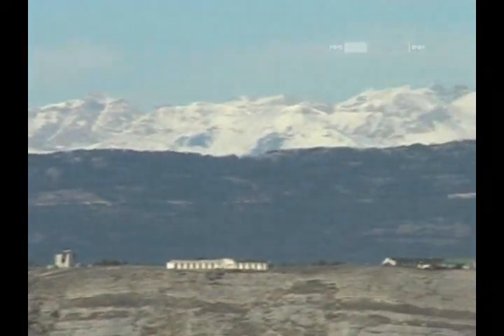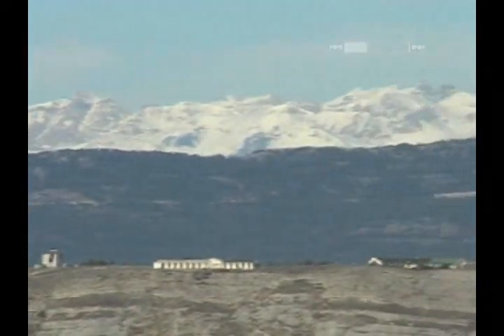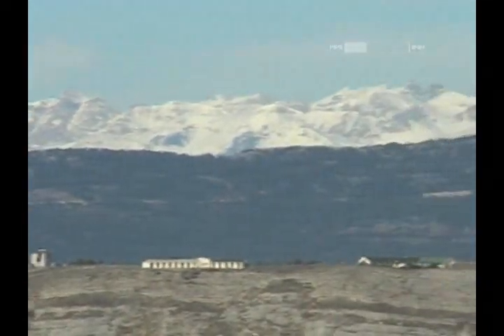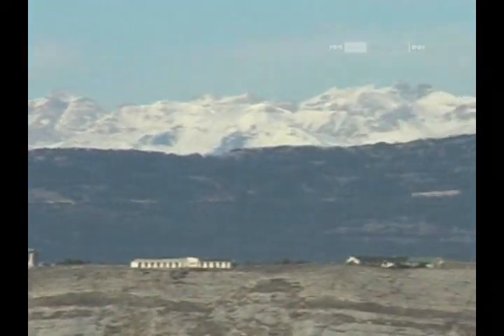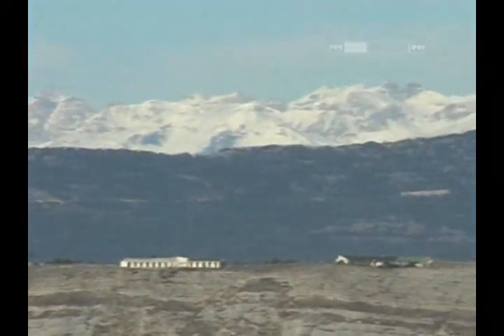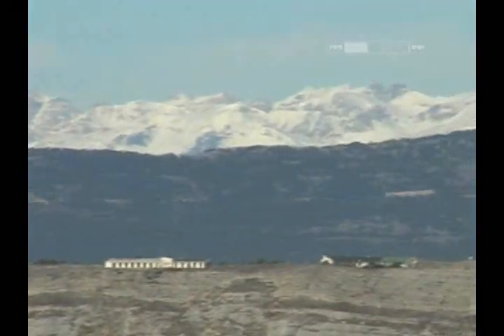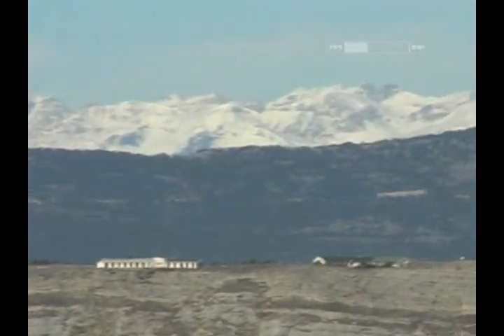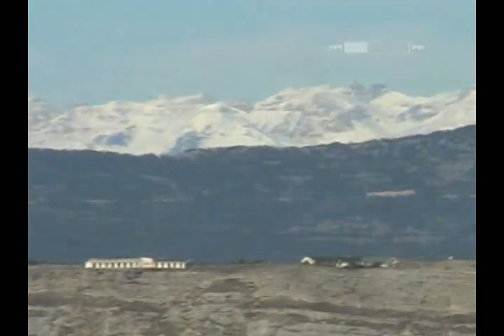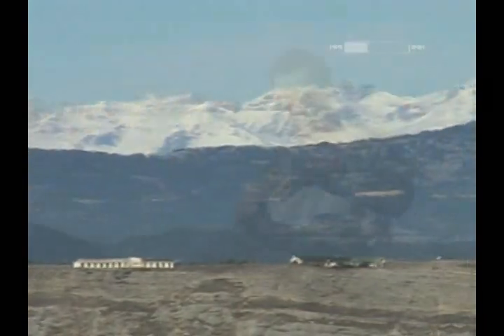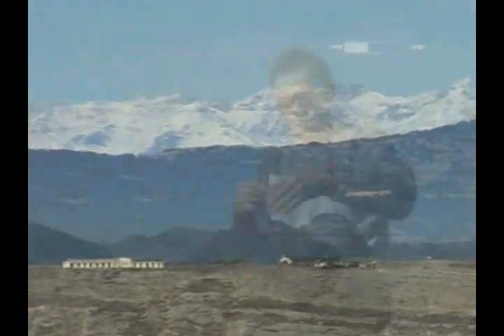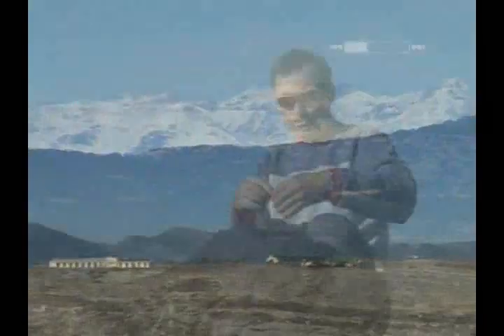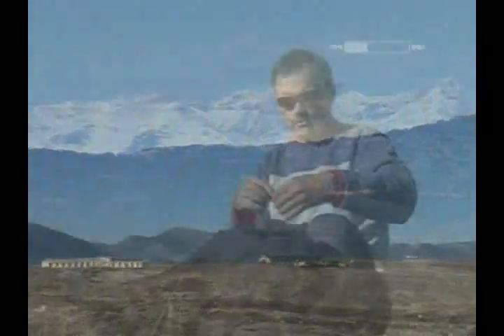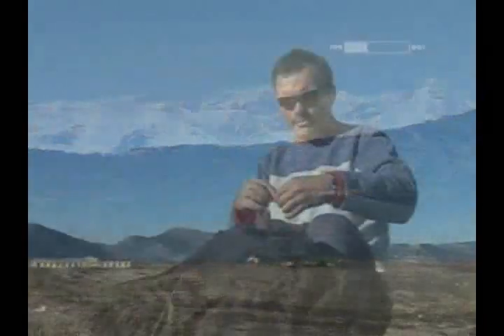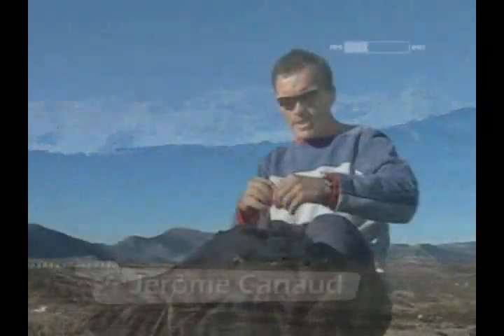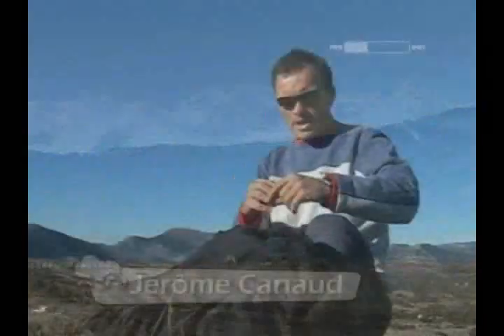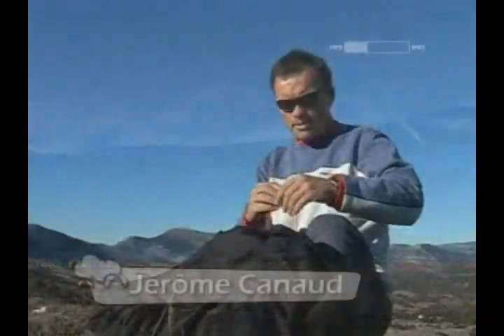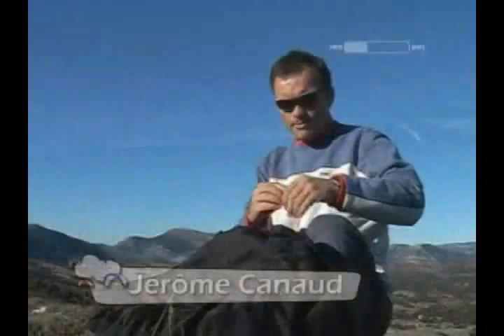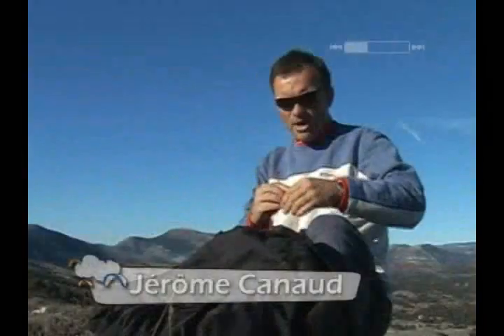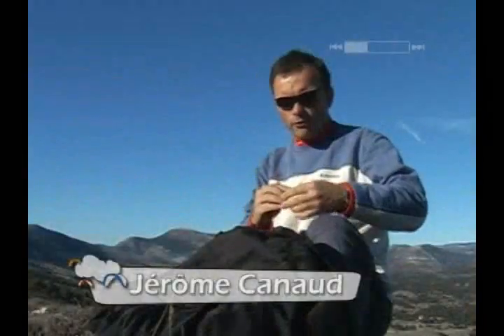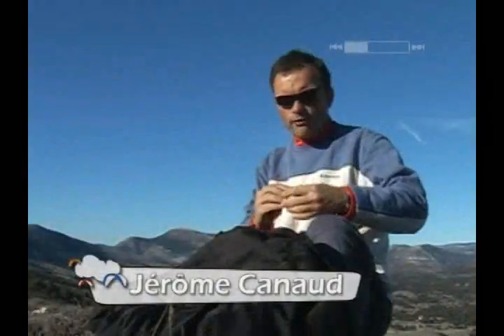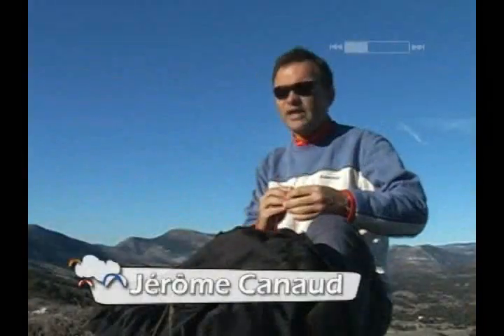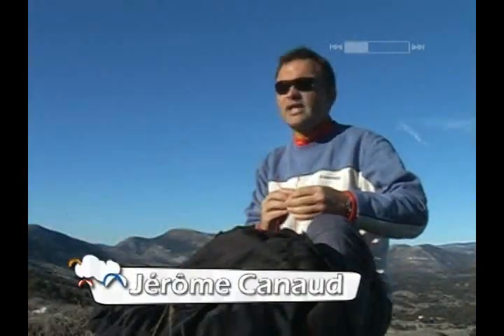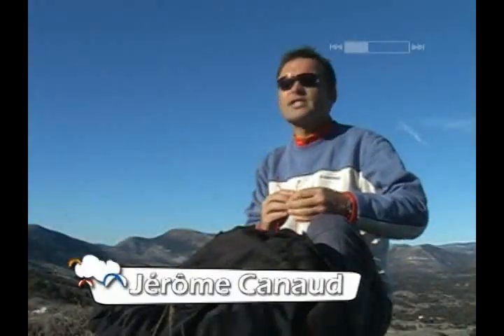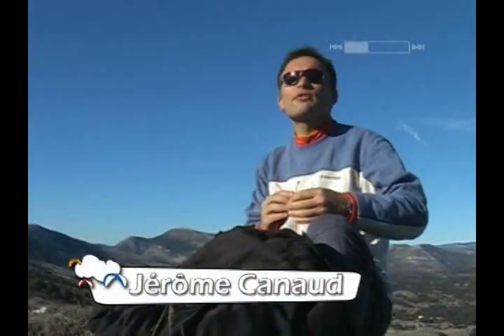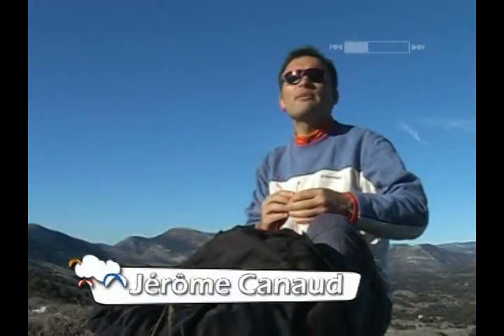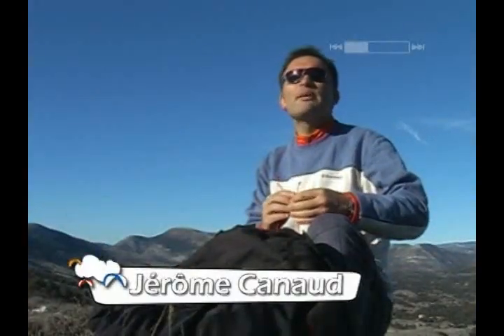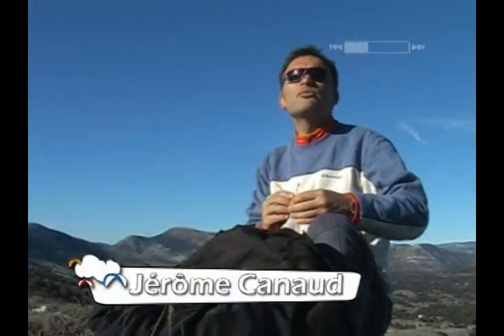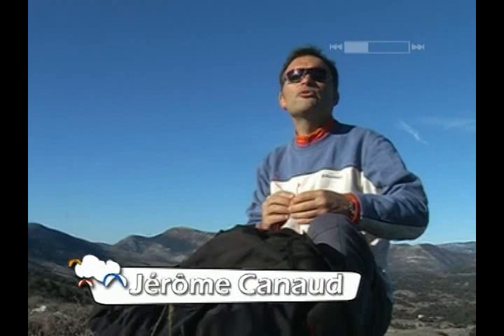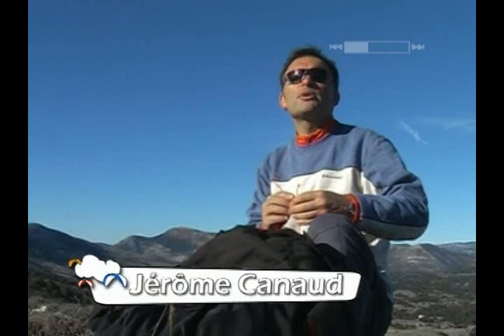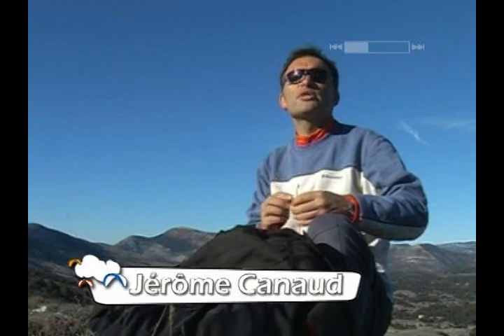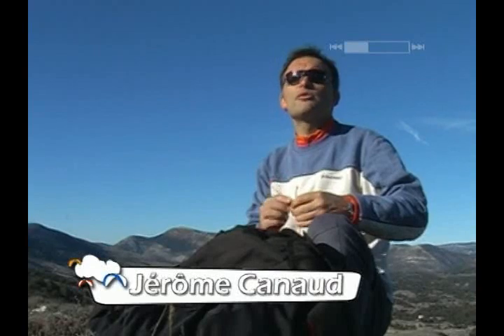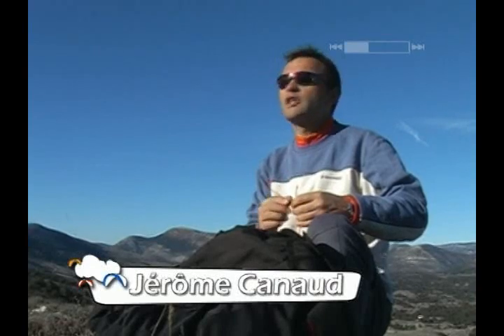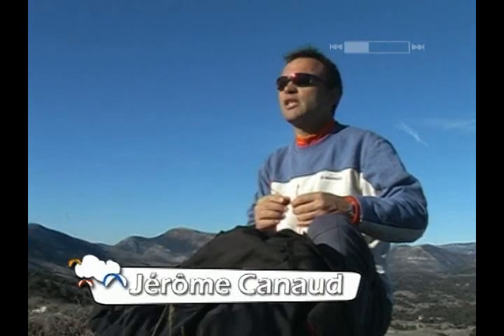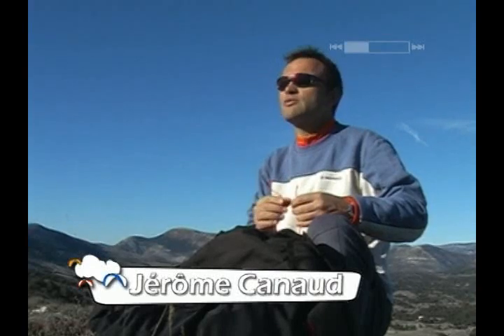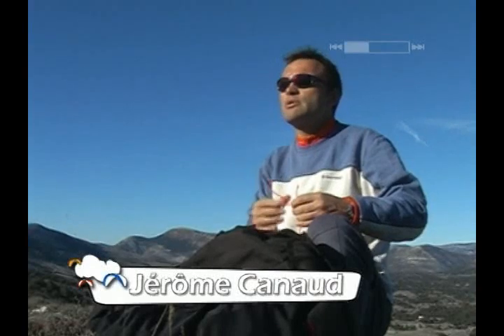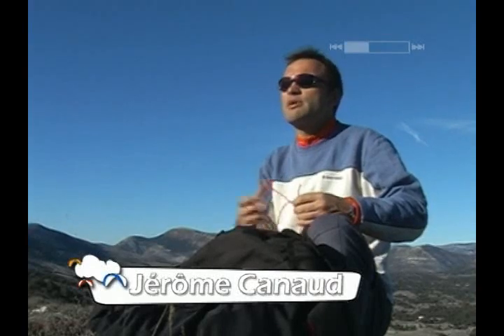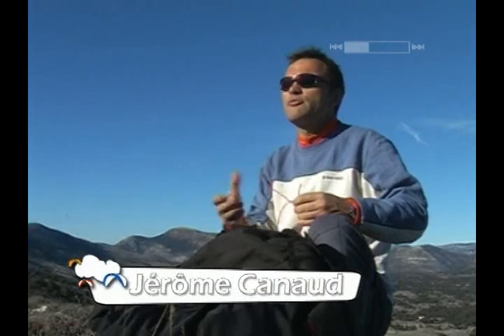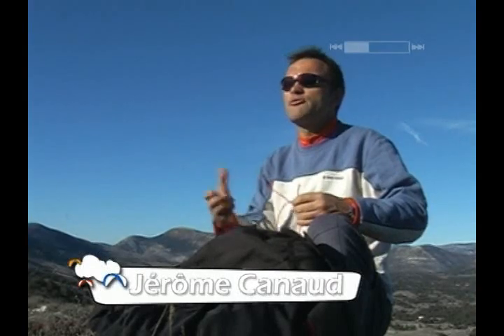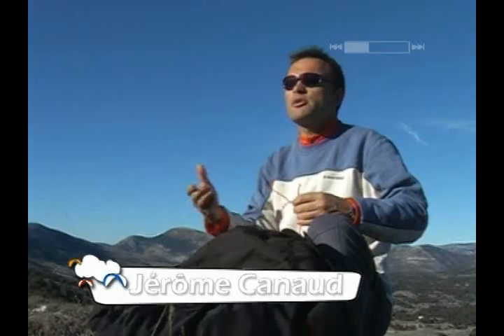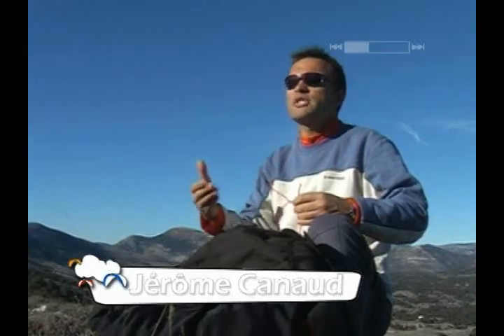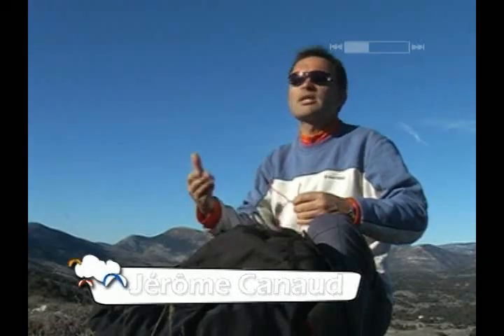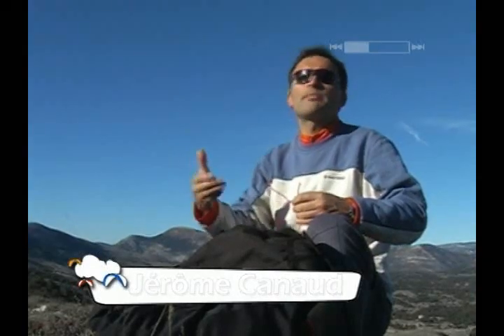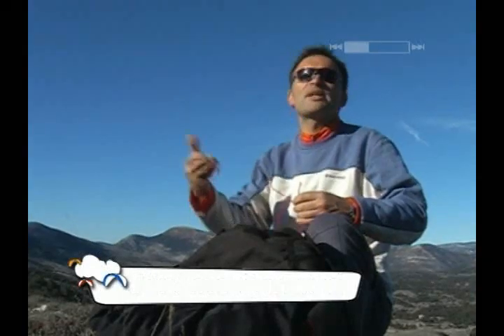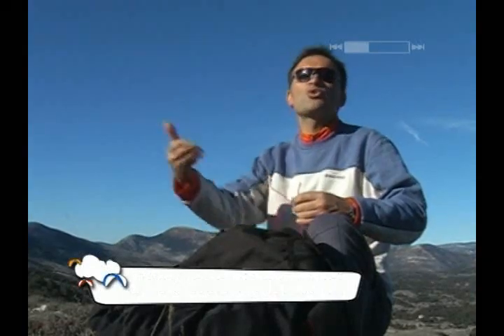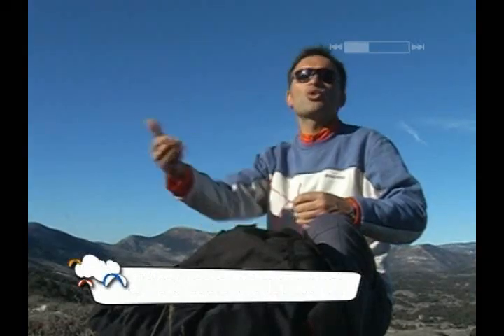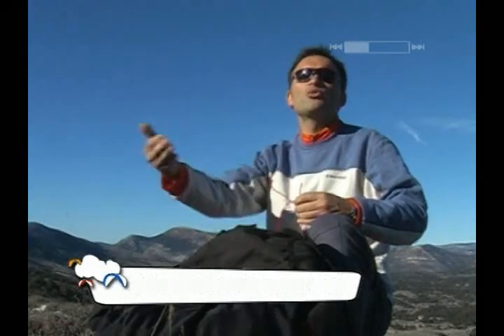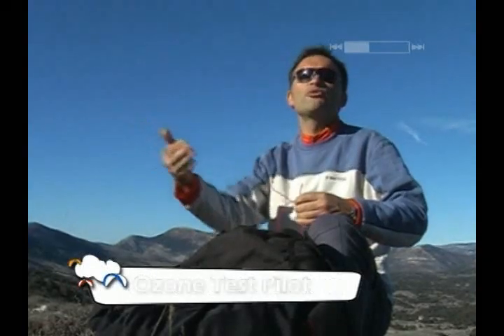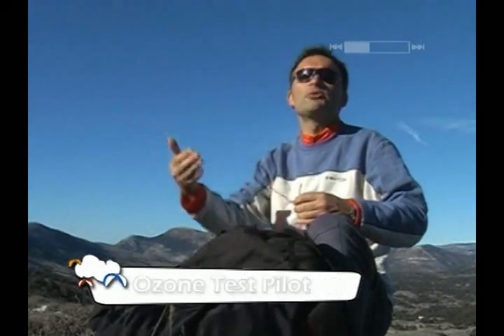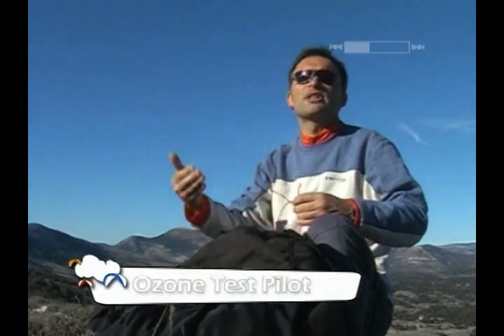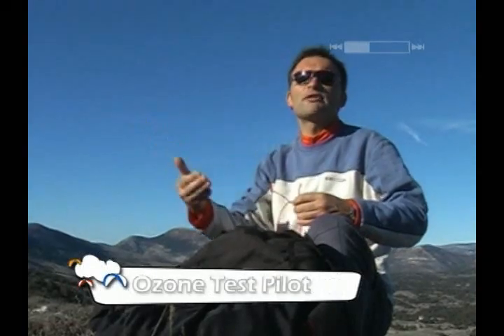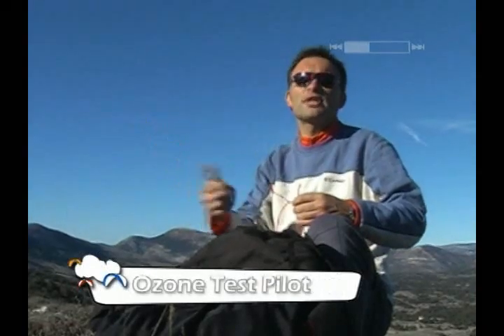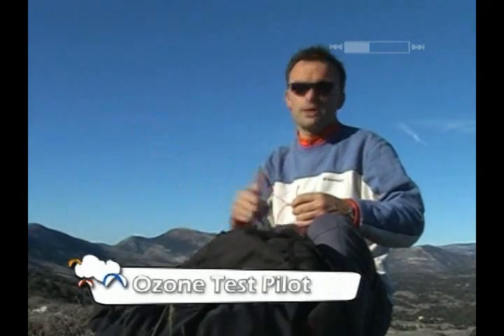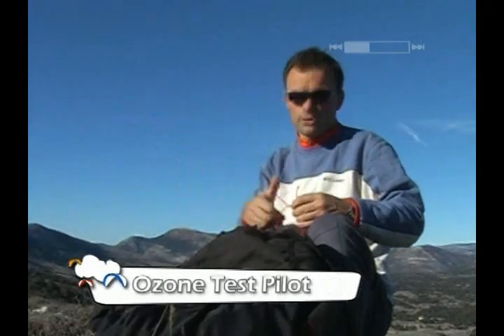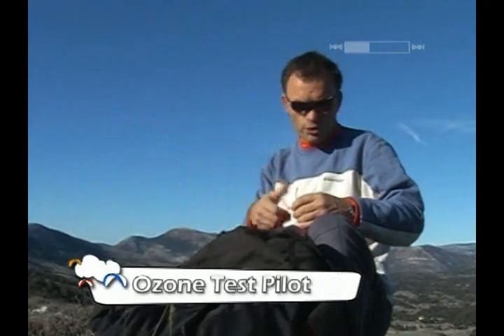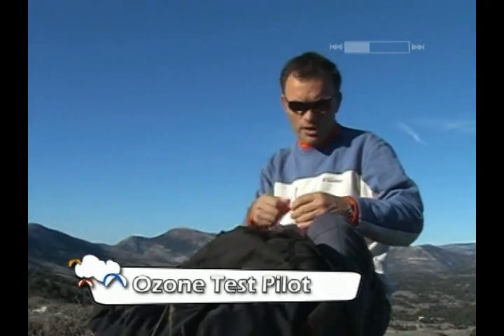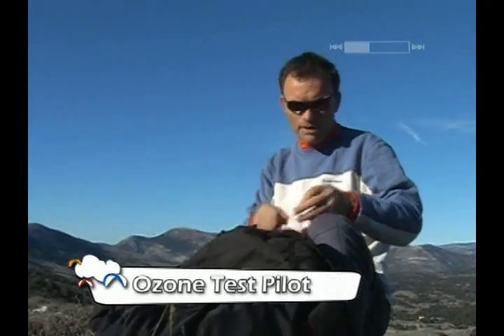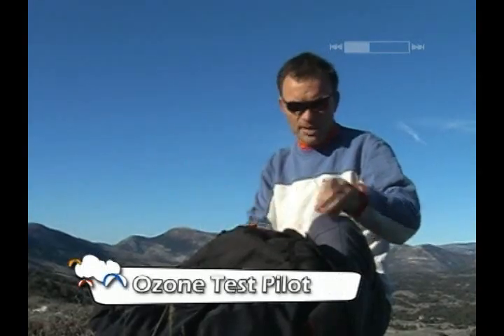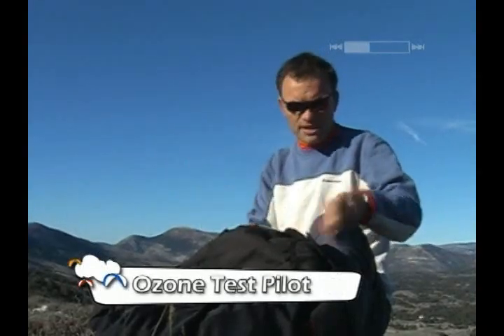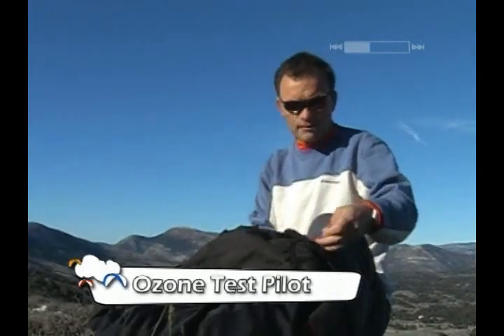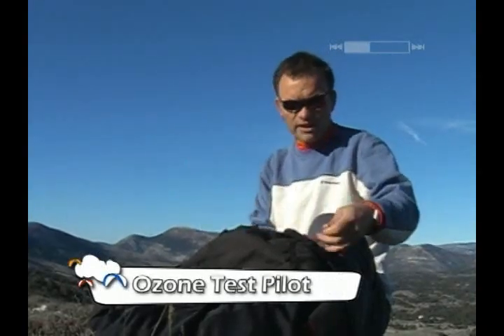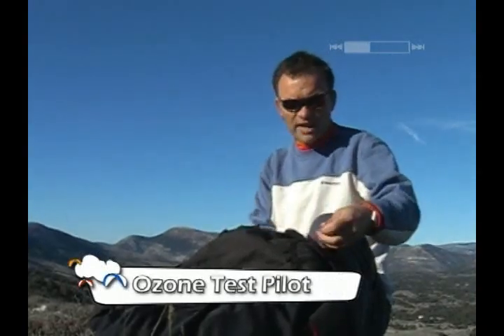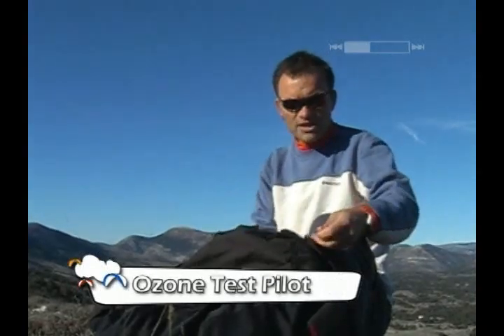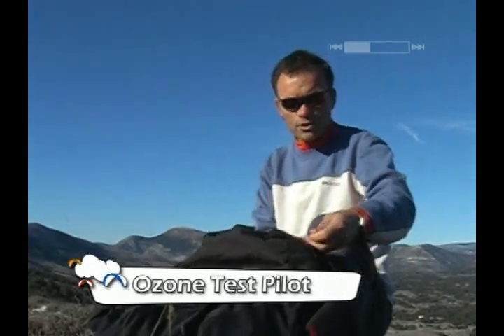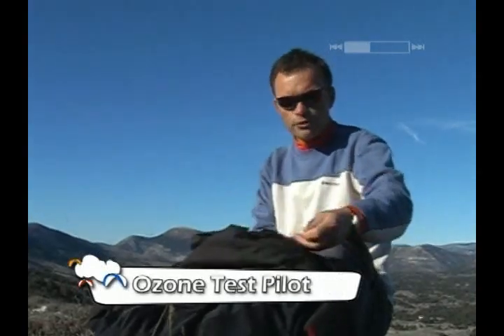Jérôme Cano, a test pilot with Ozone Paragliders, is going to take us through the steps and techniques of a flawless inflation.